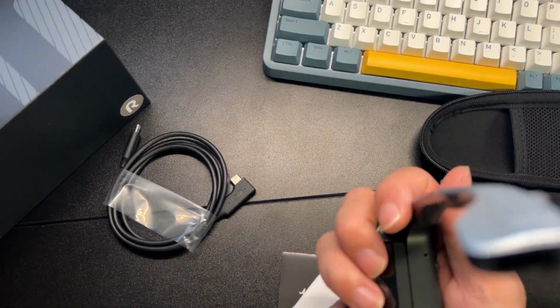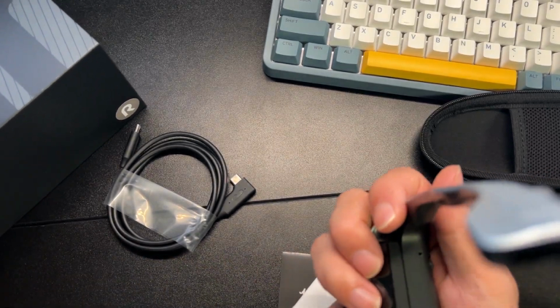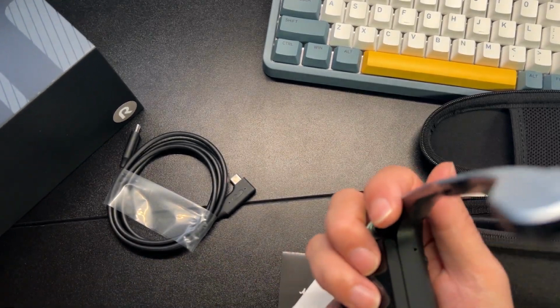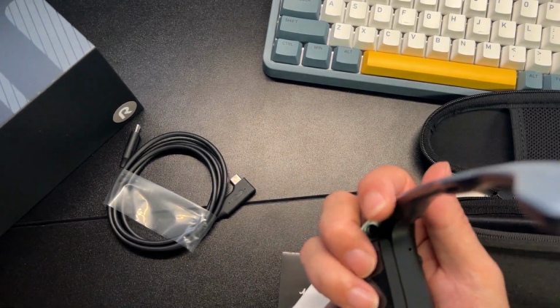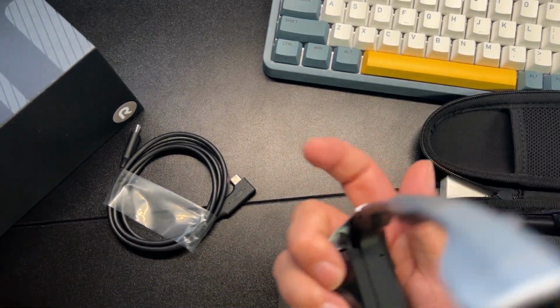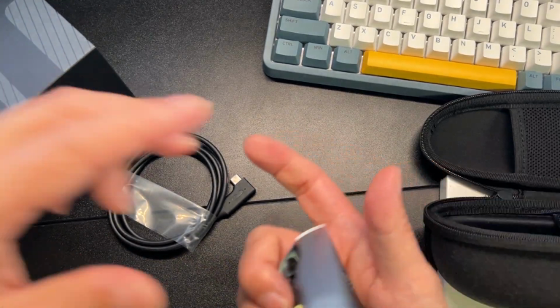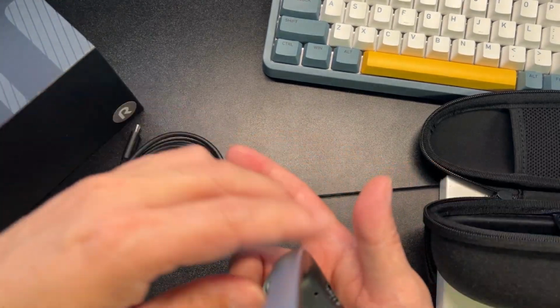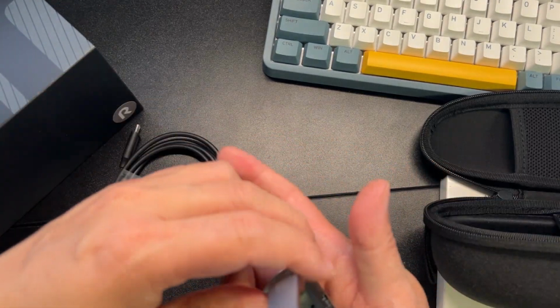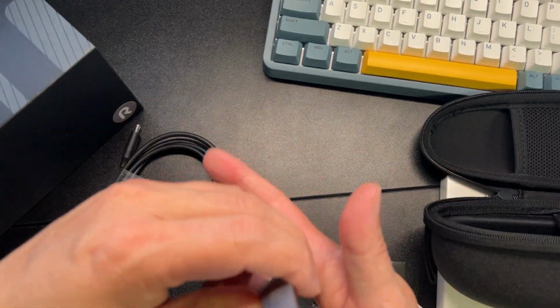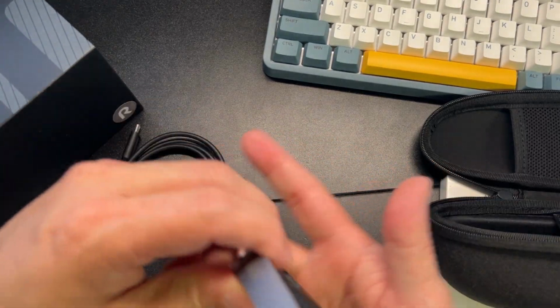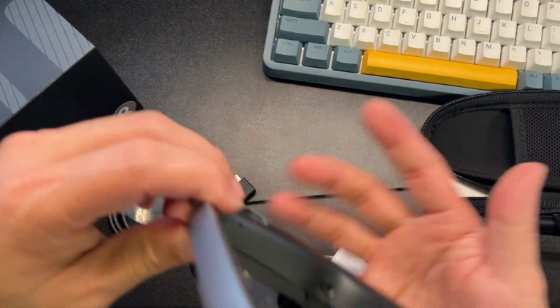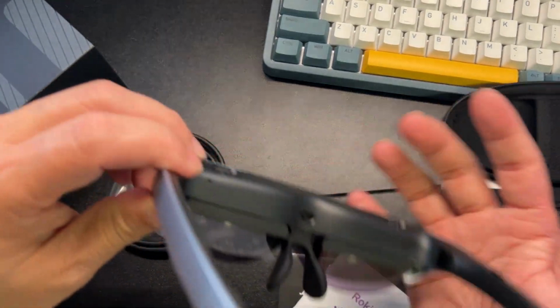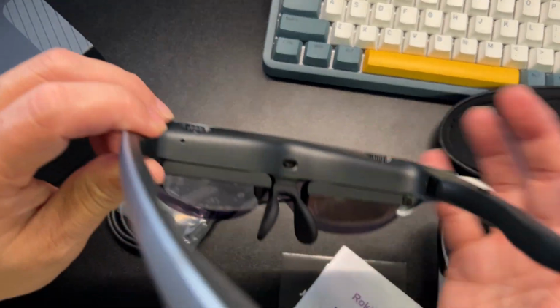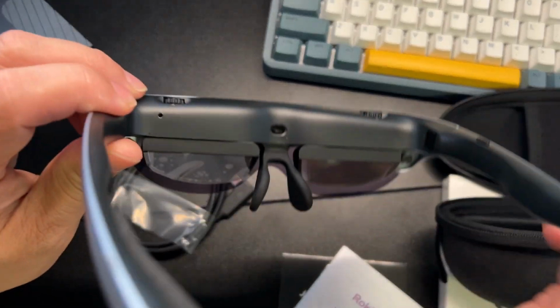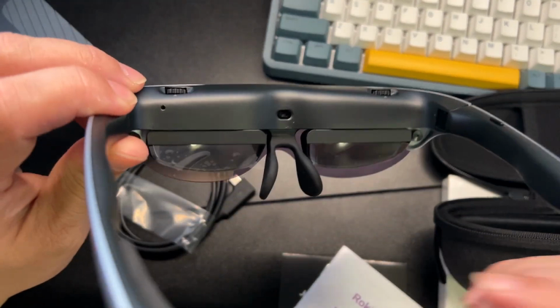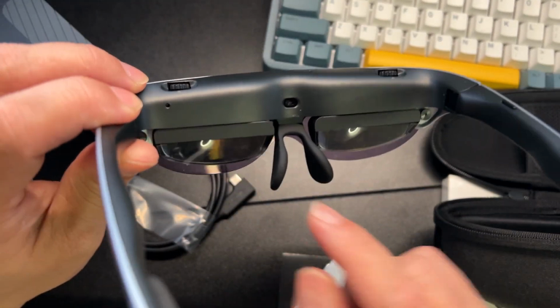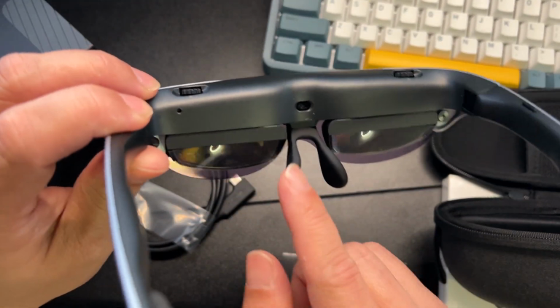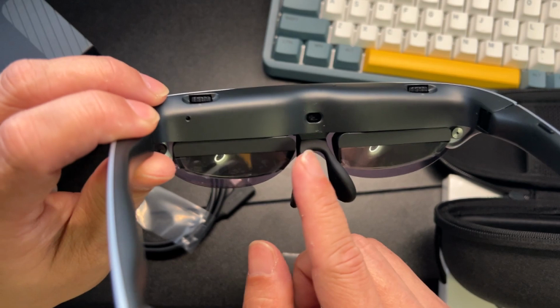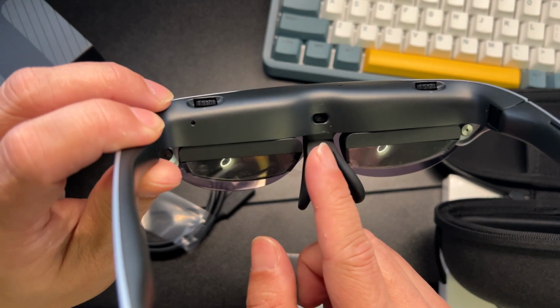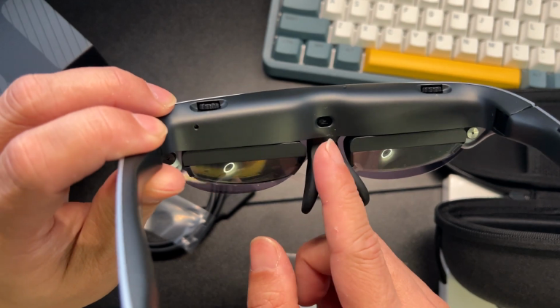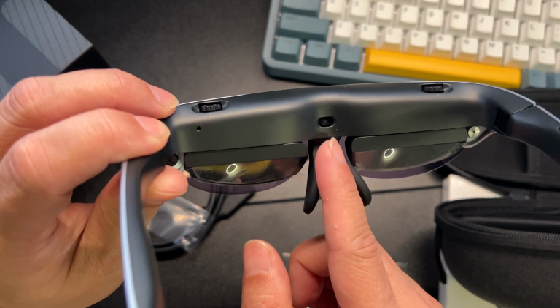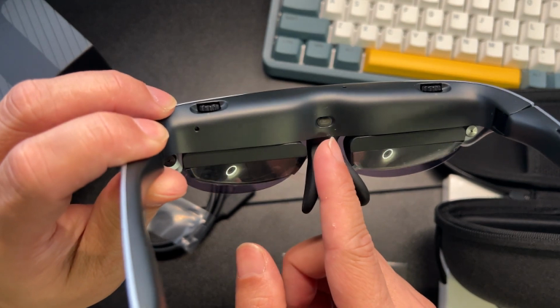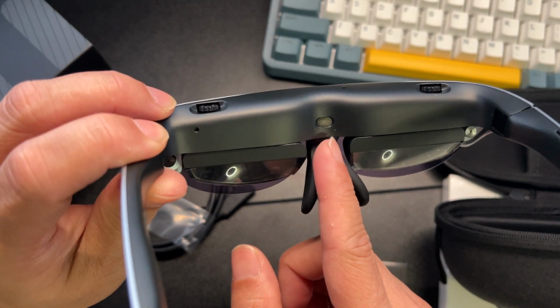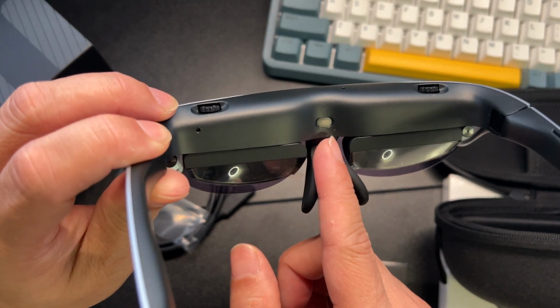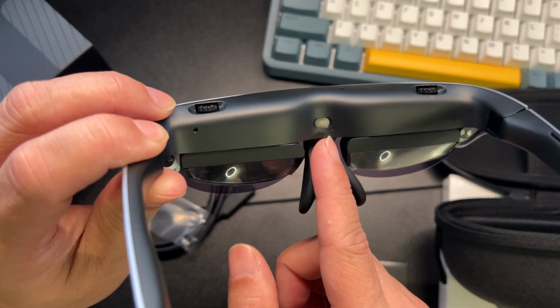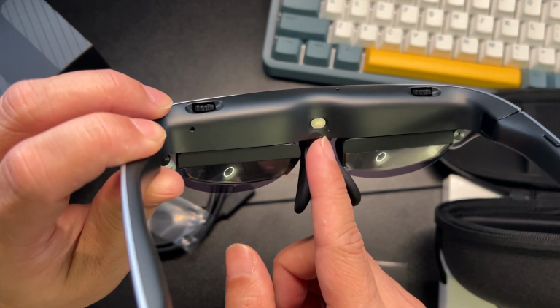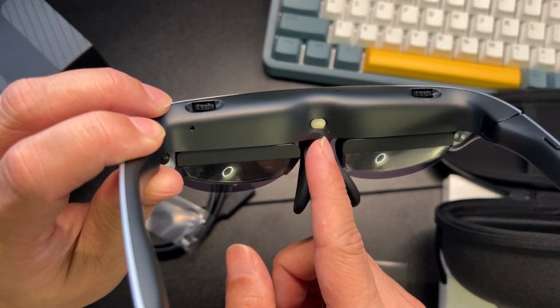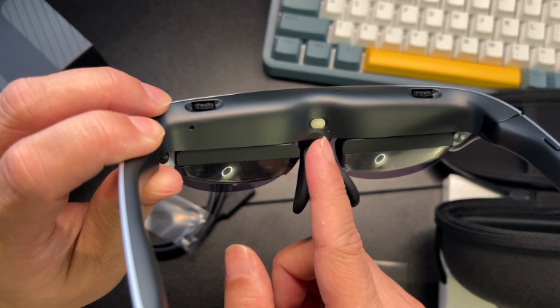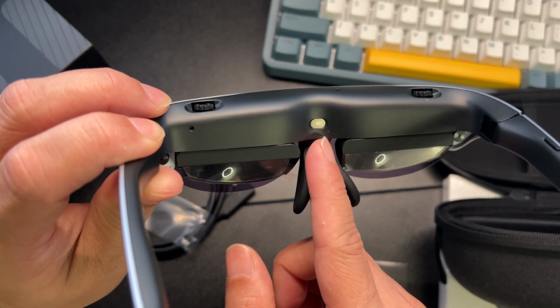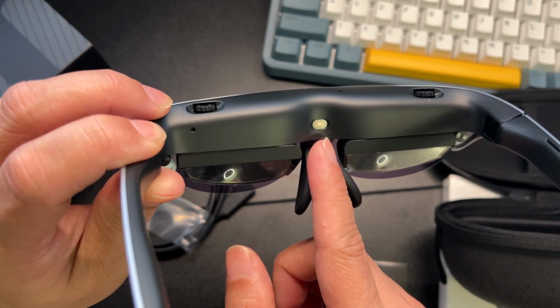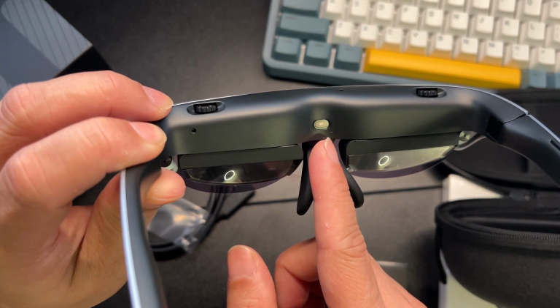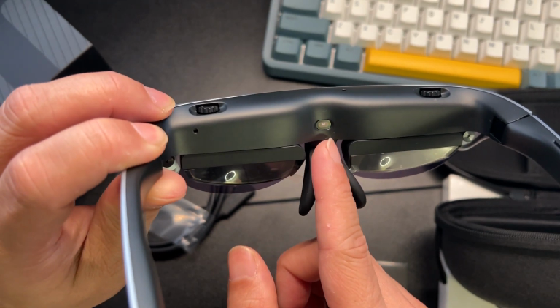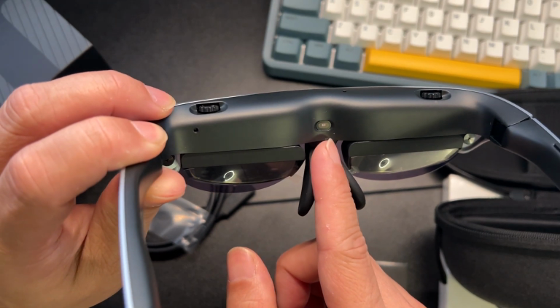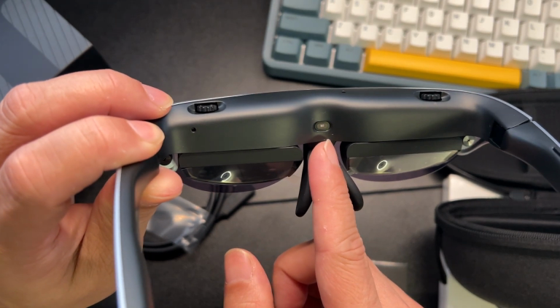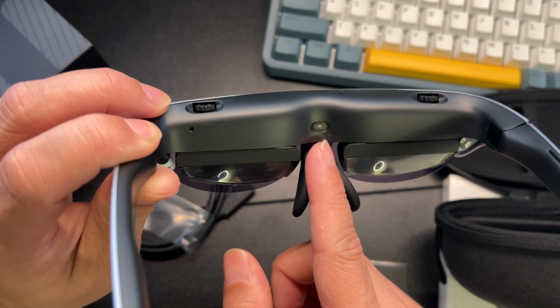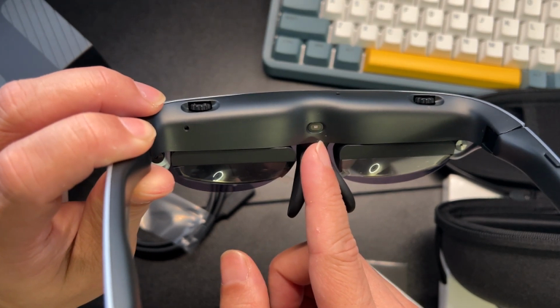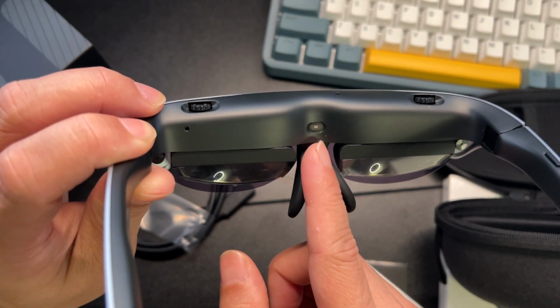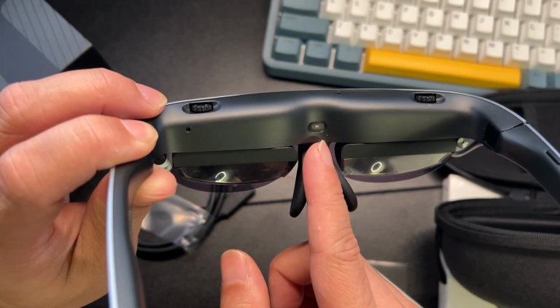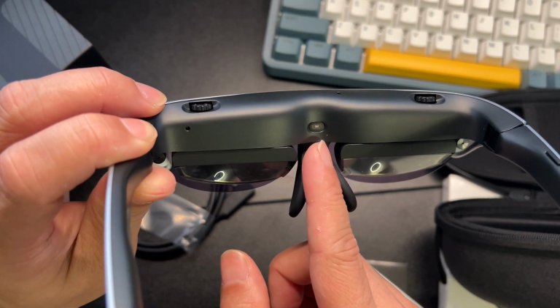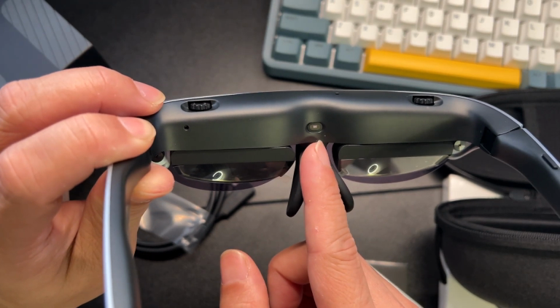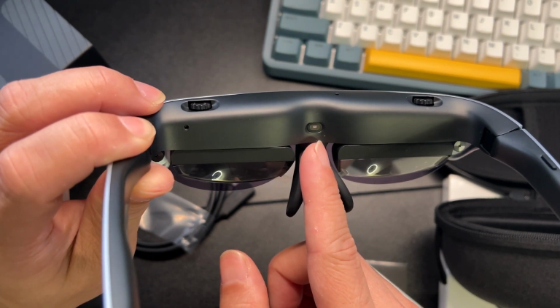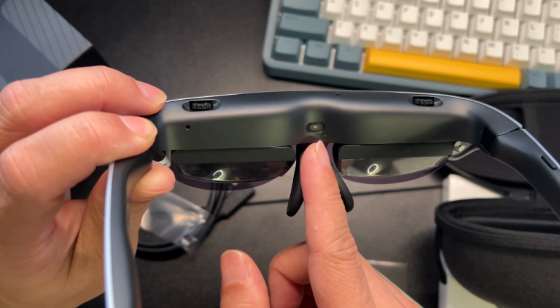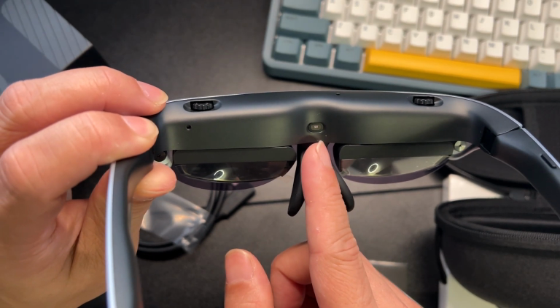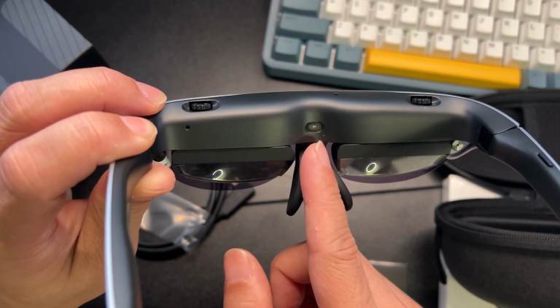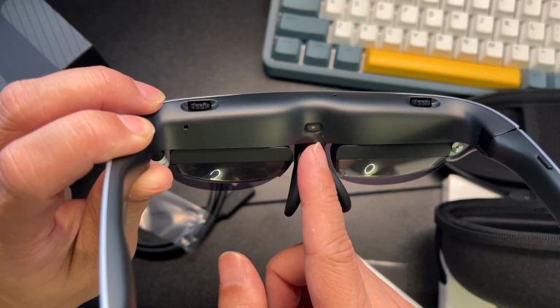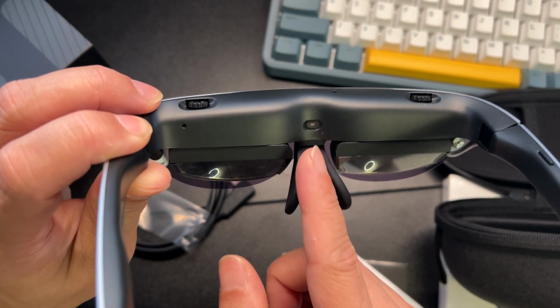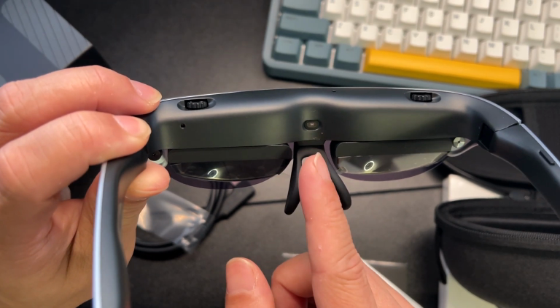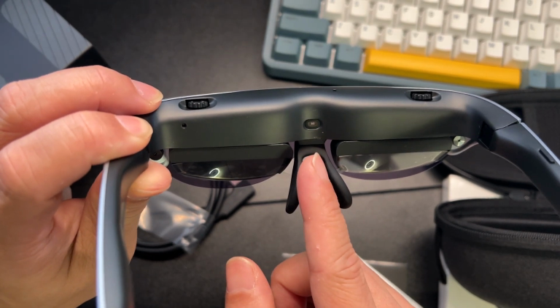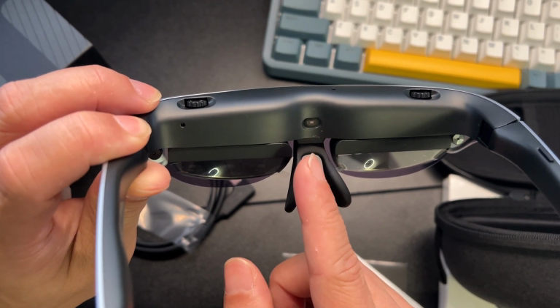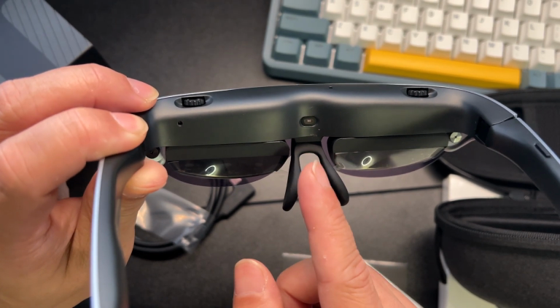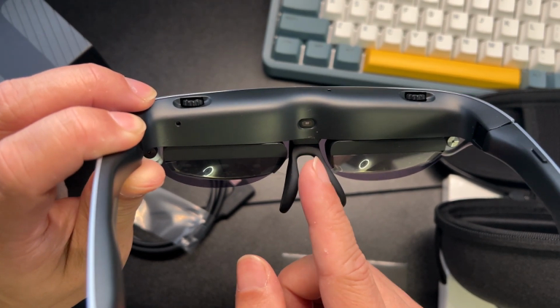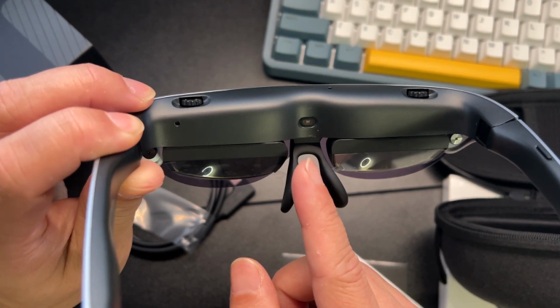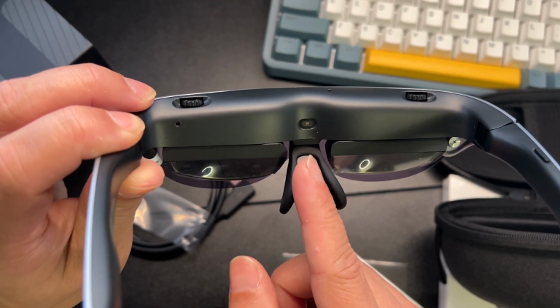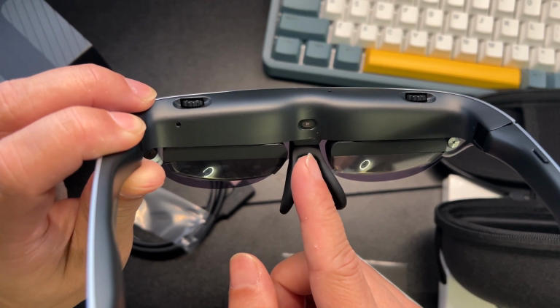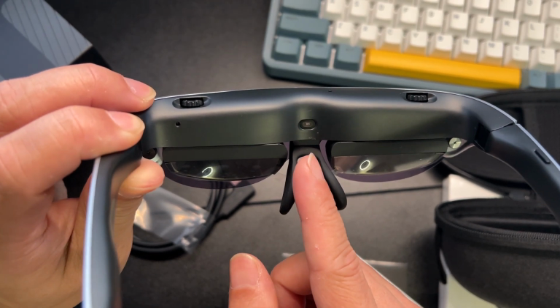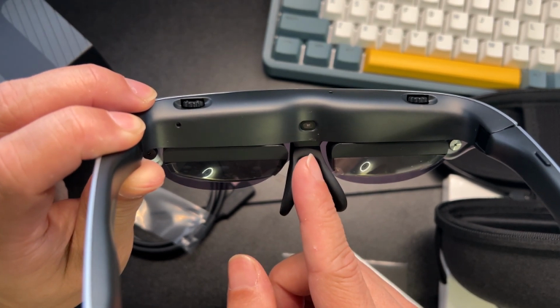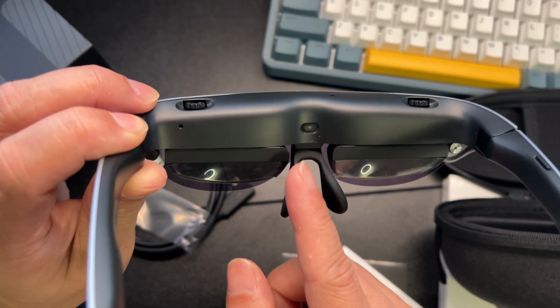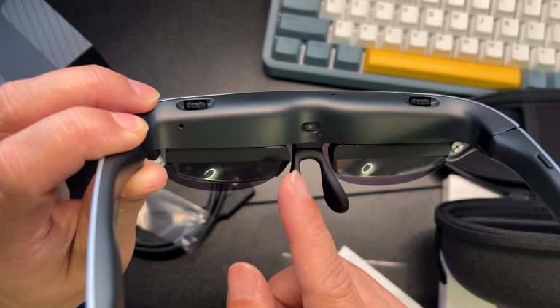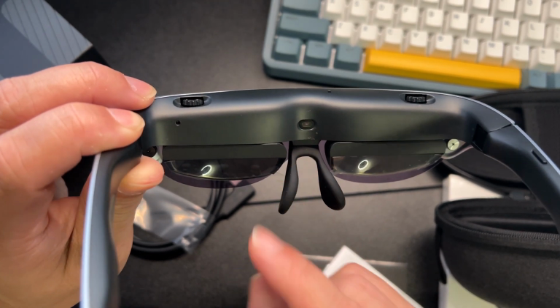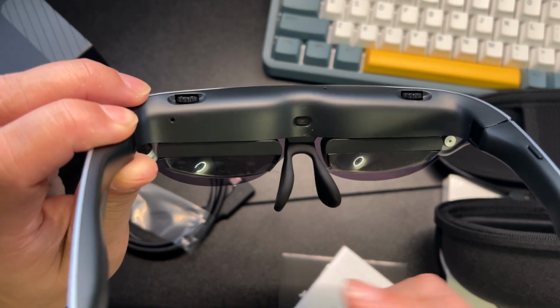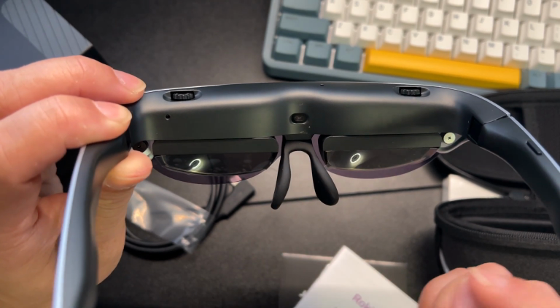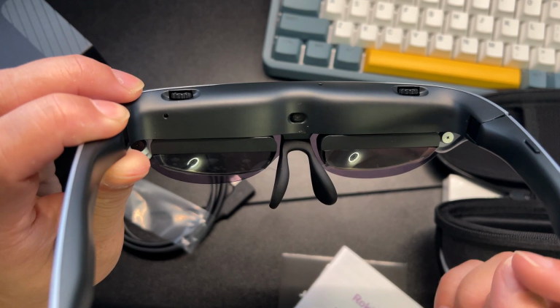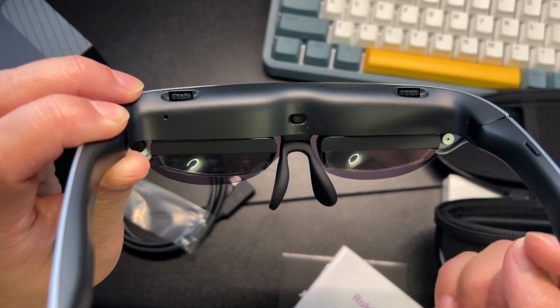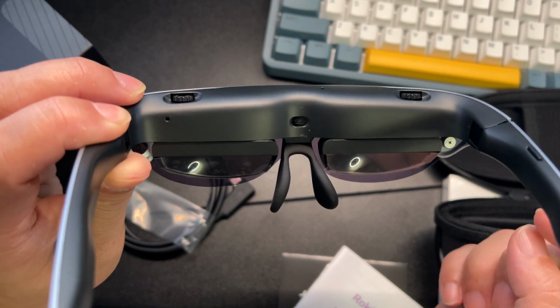There's also a little sensor here which I like — whenever you take the glasses off, they'll pause and can turn off after a little bit.